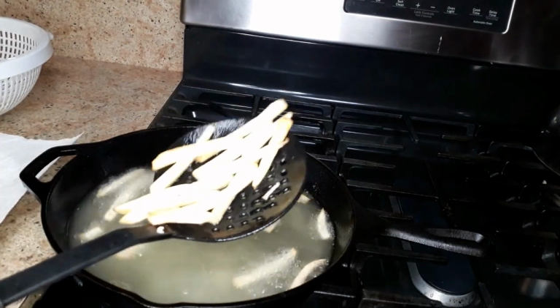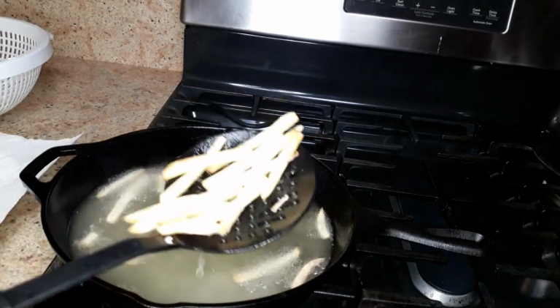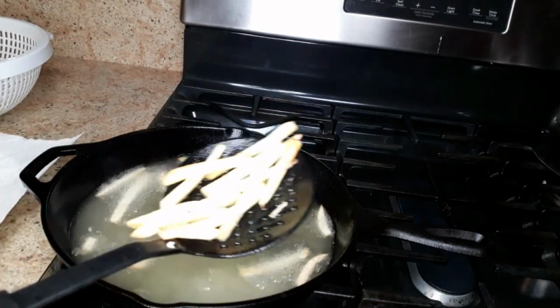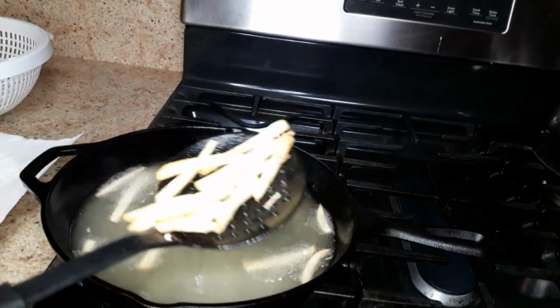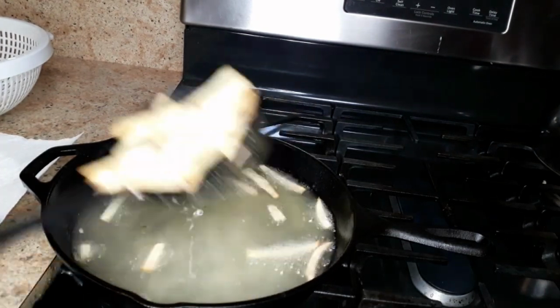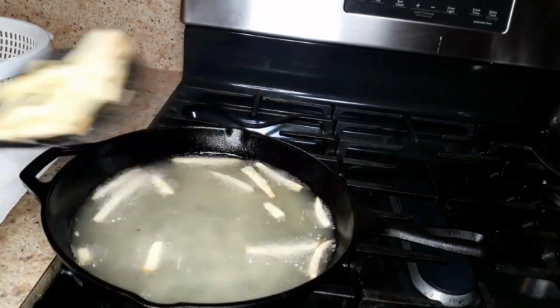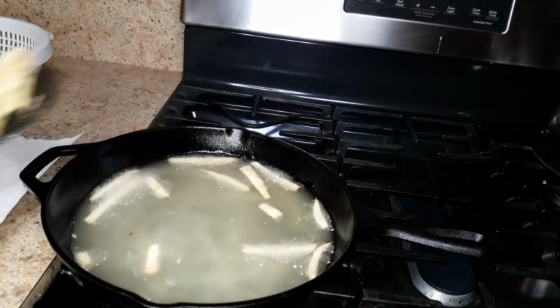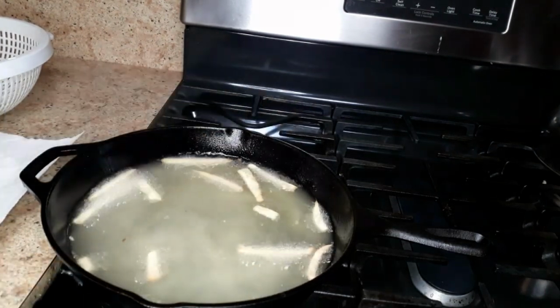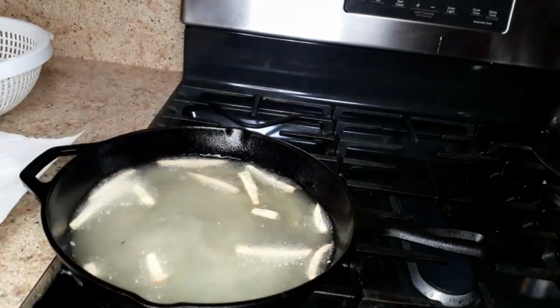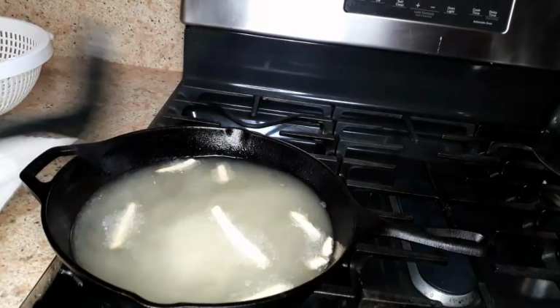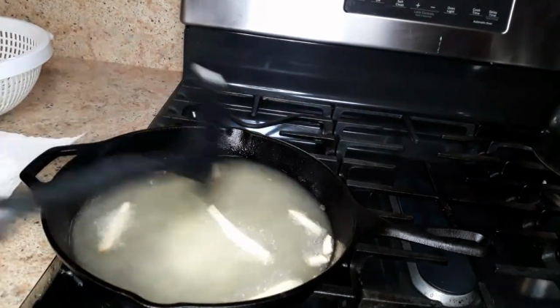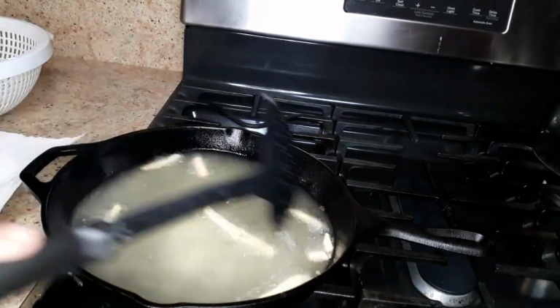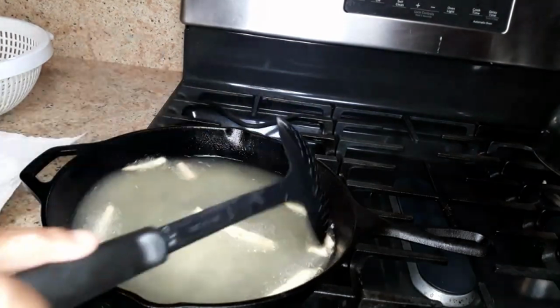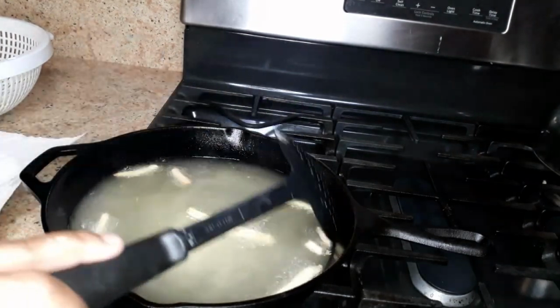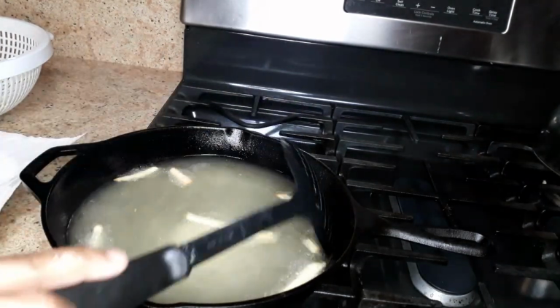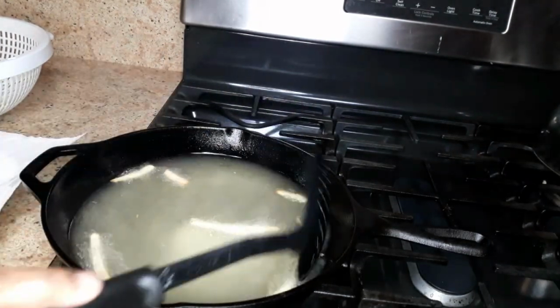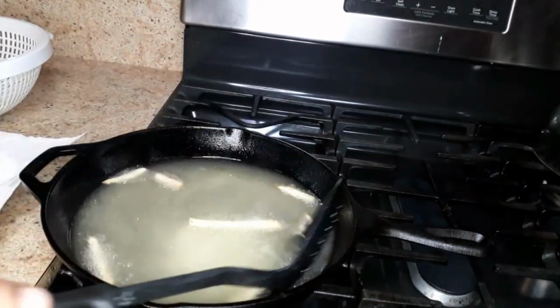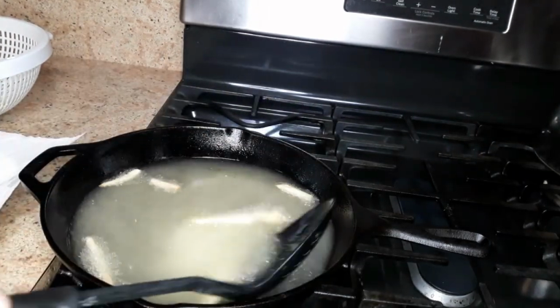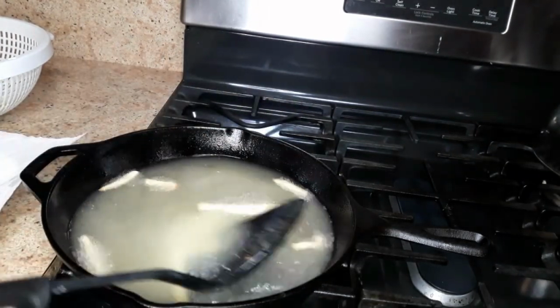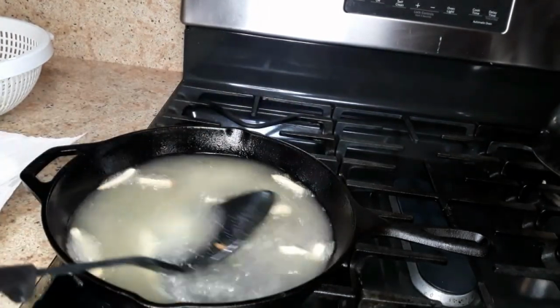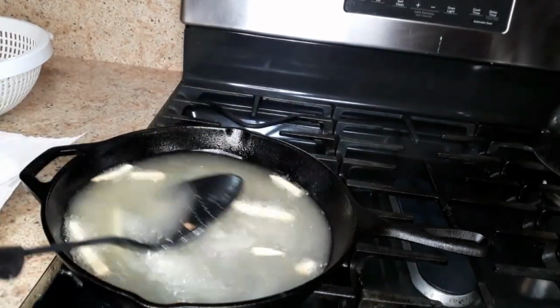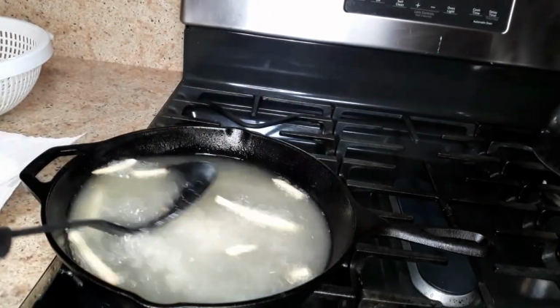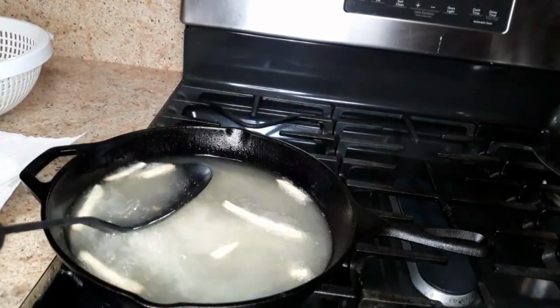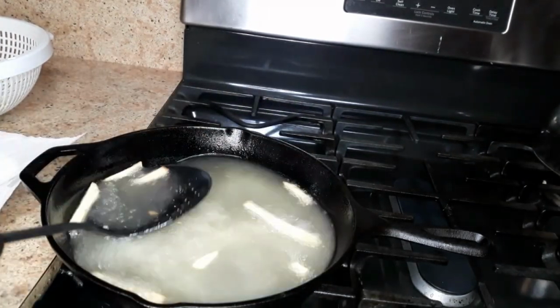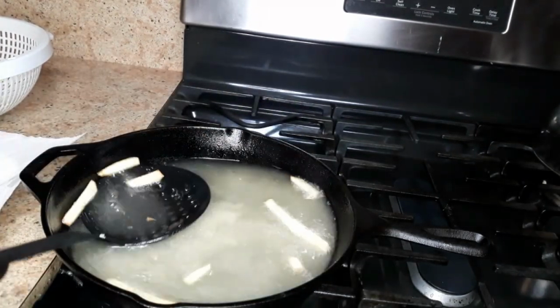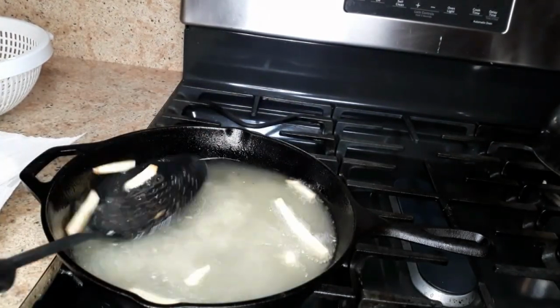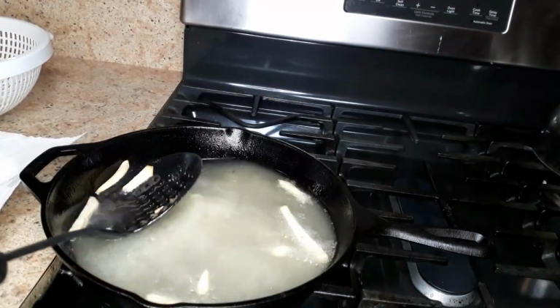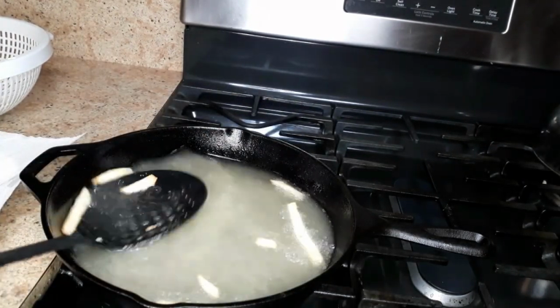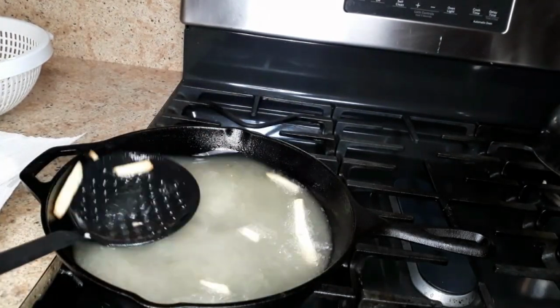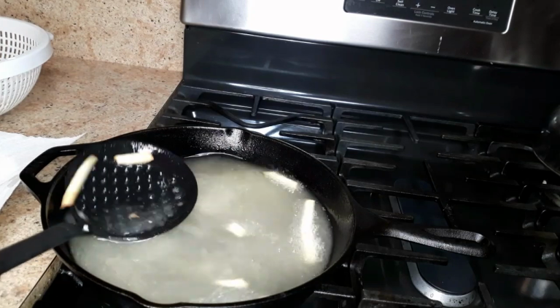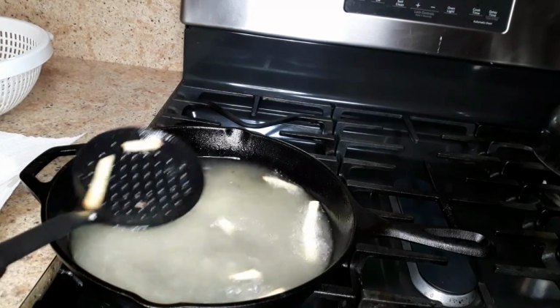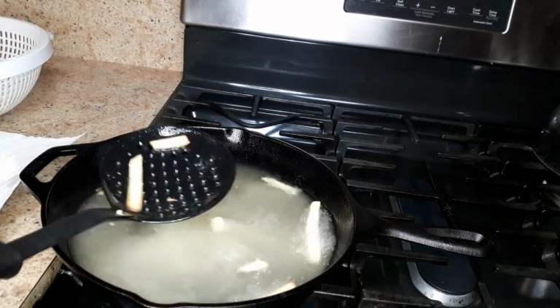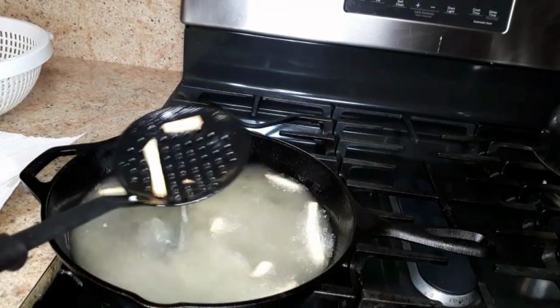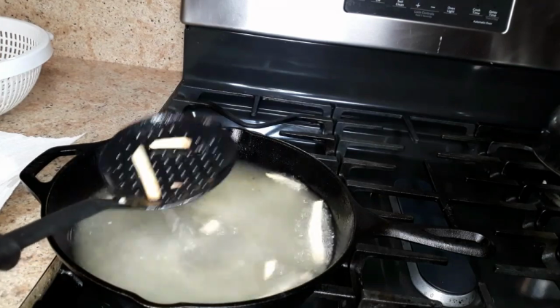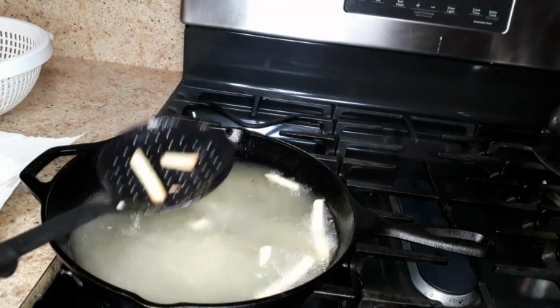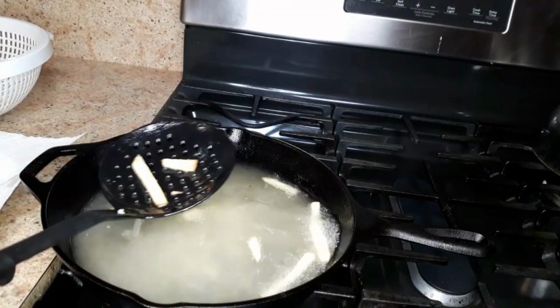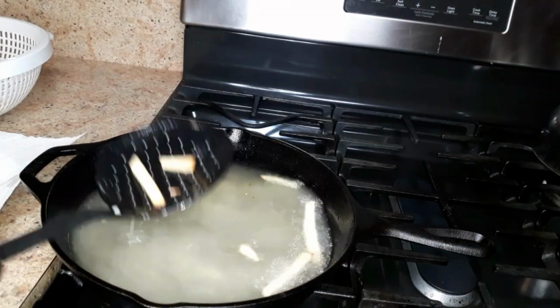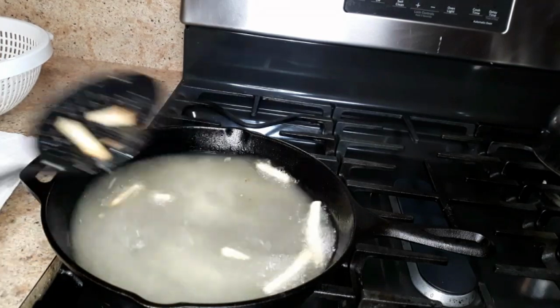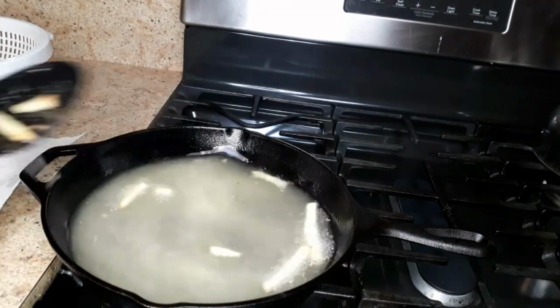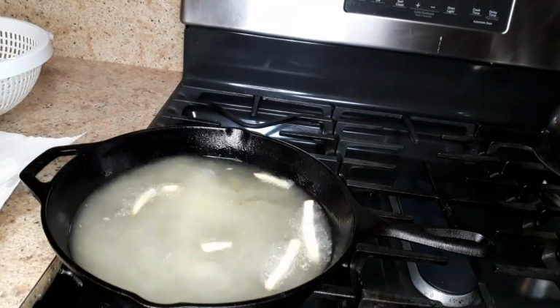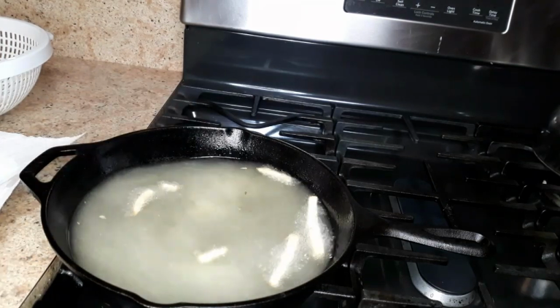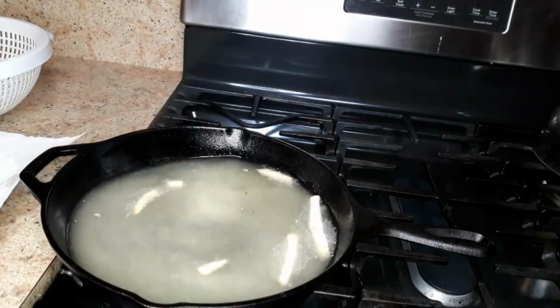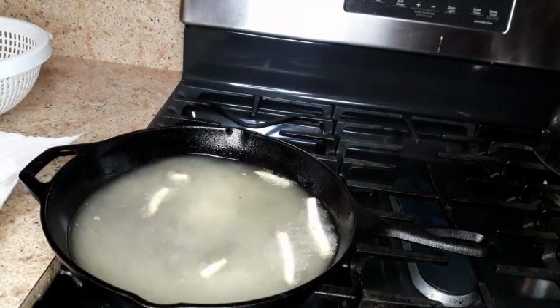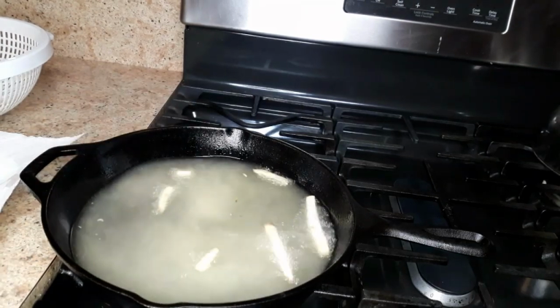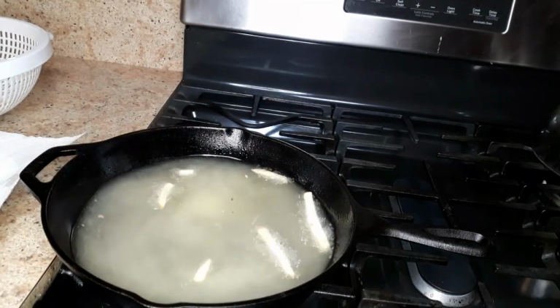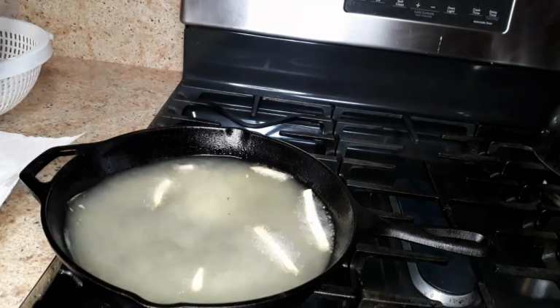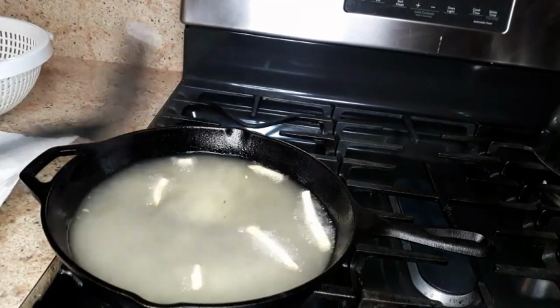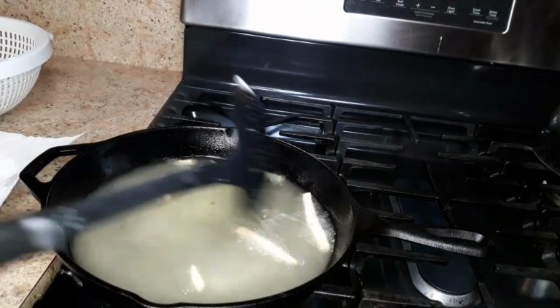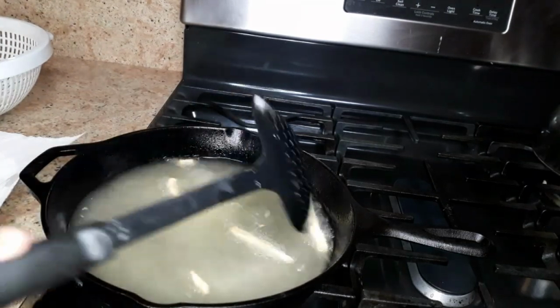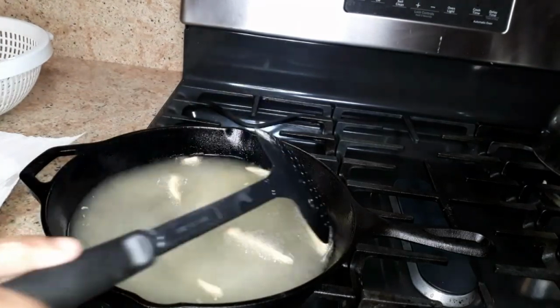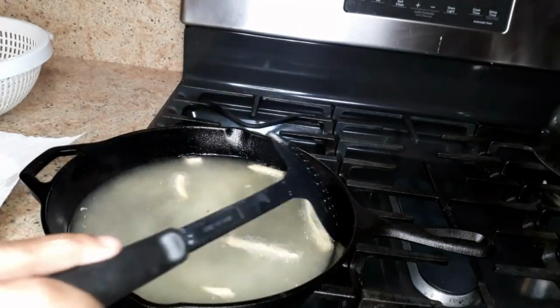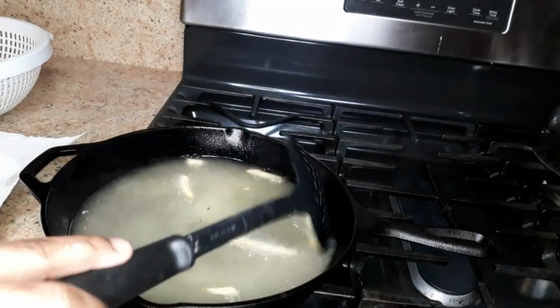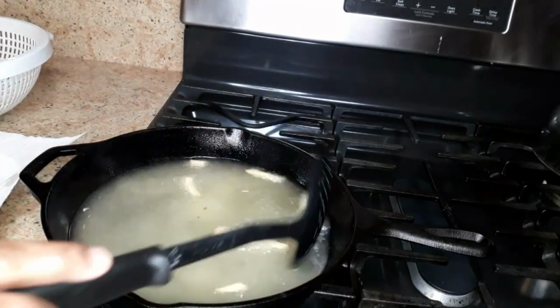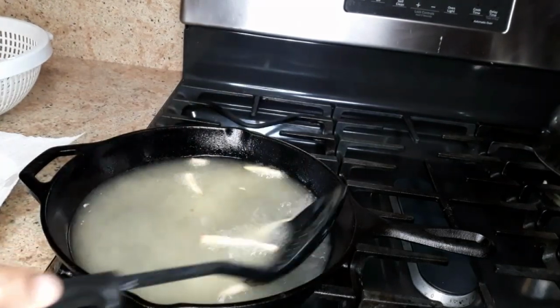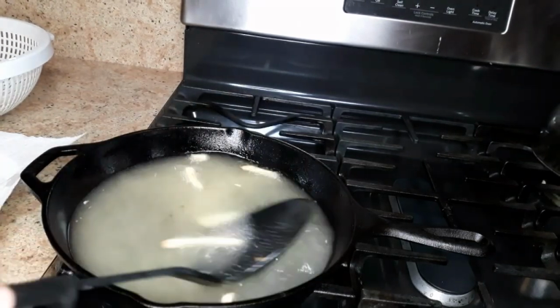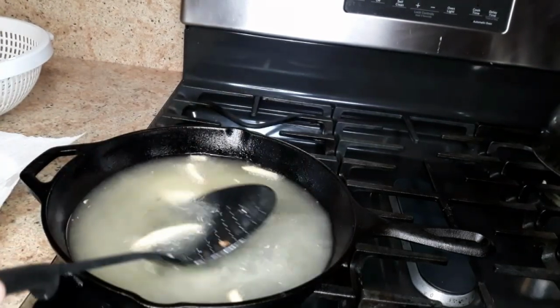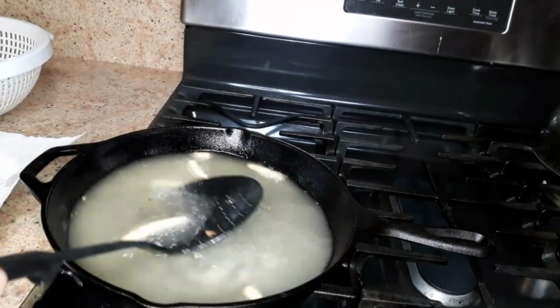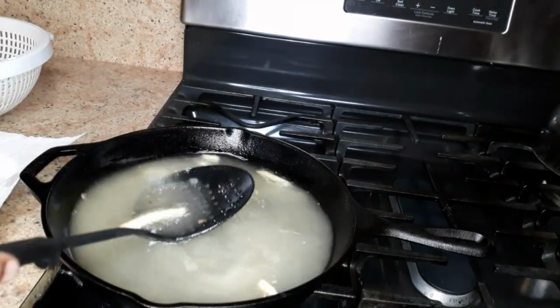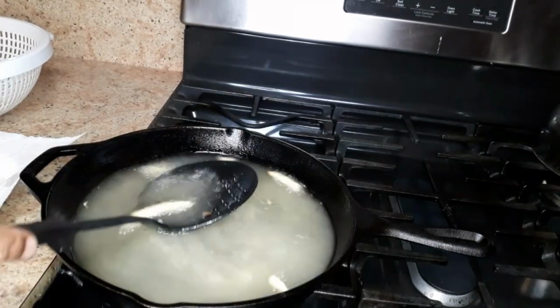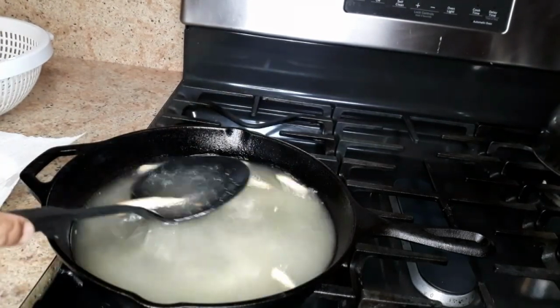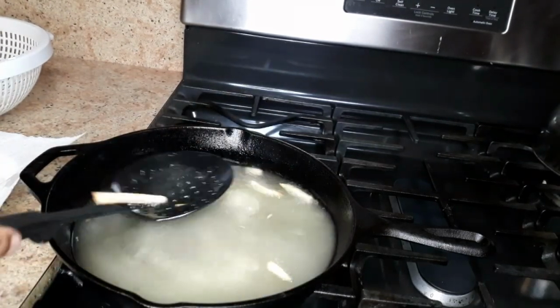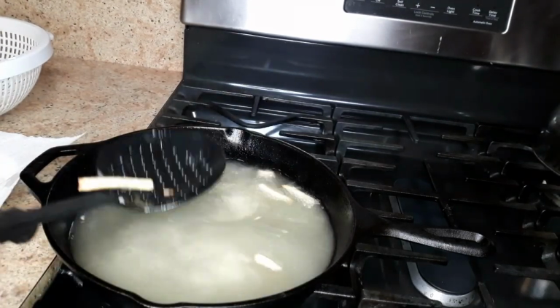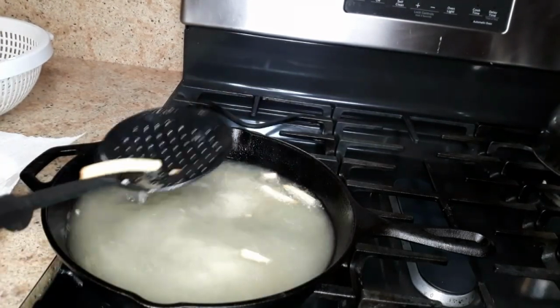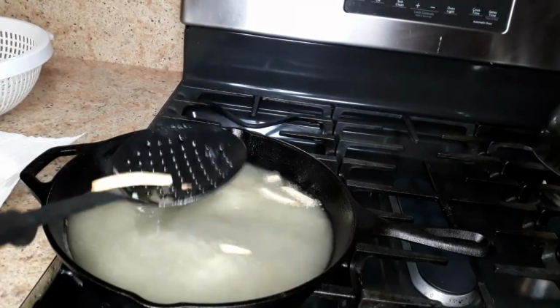Beautiful — they are so nice and crispy. They are not soggy. I am going to show you at the end of the video that they are not soggy.